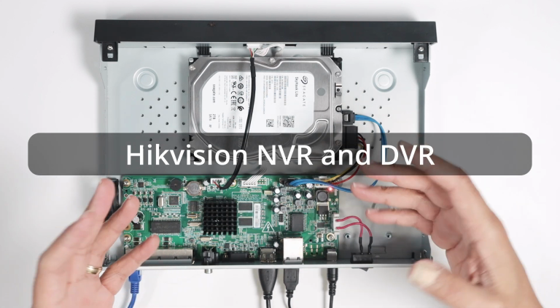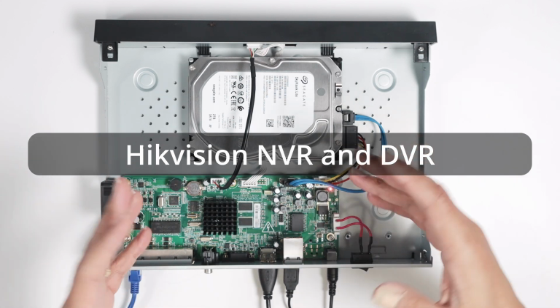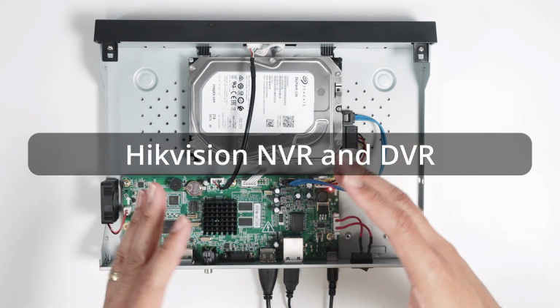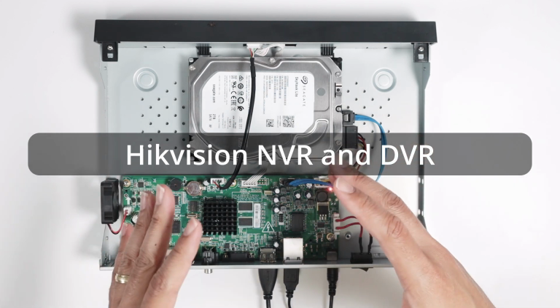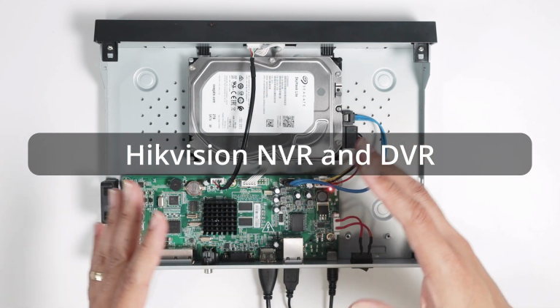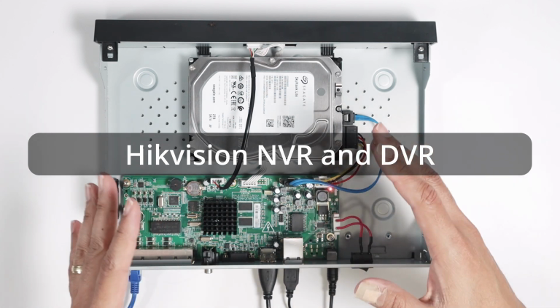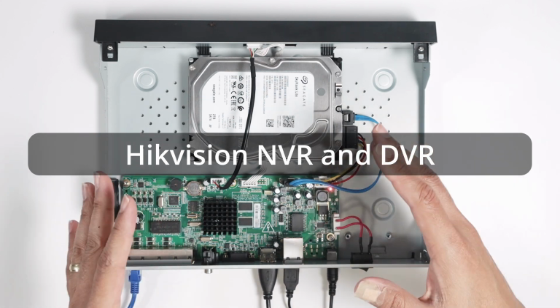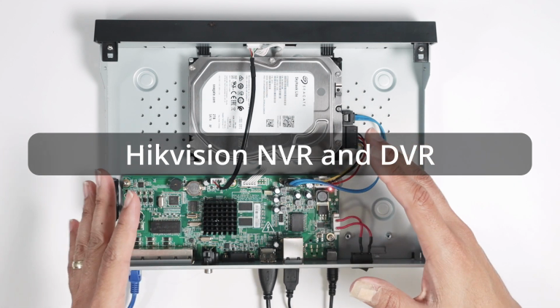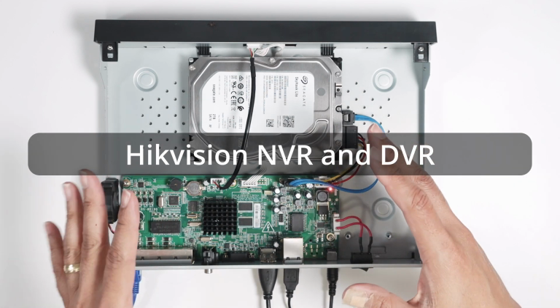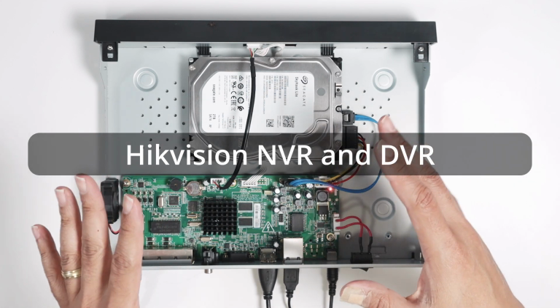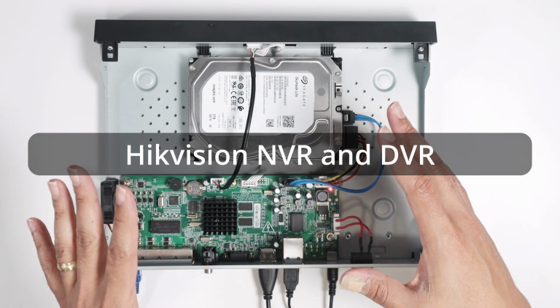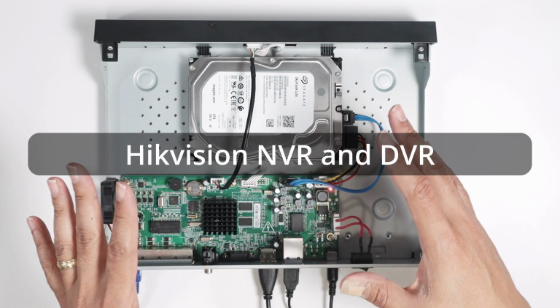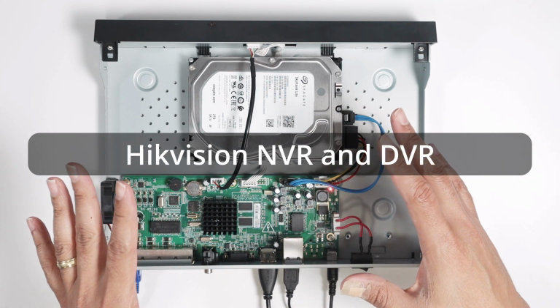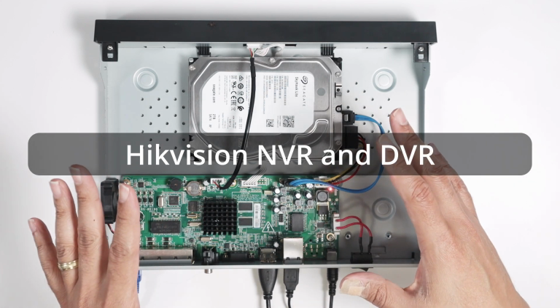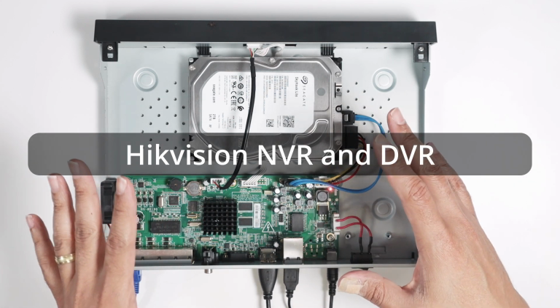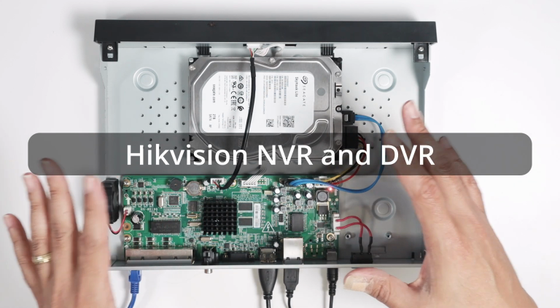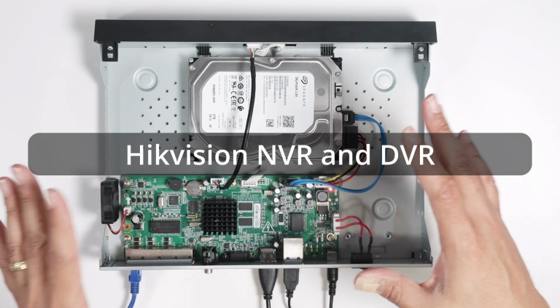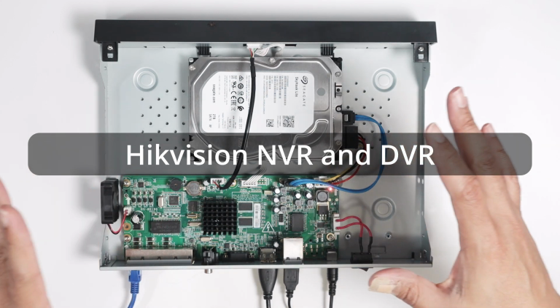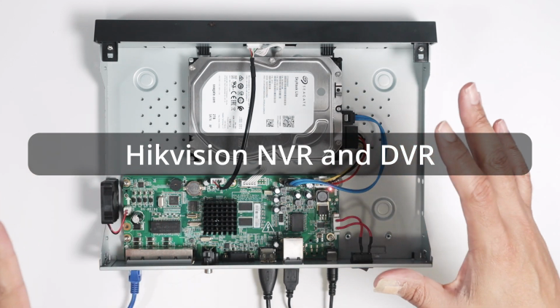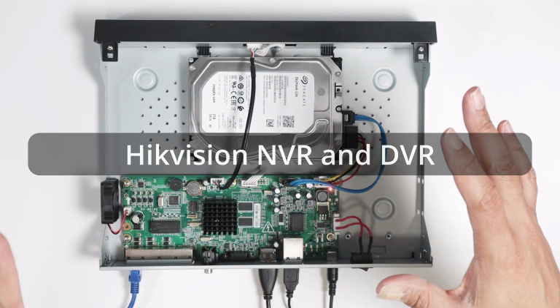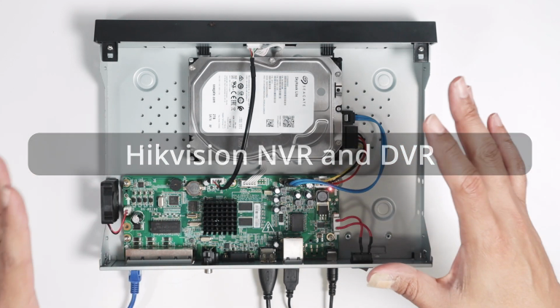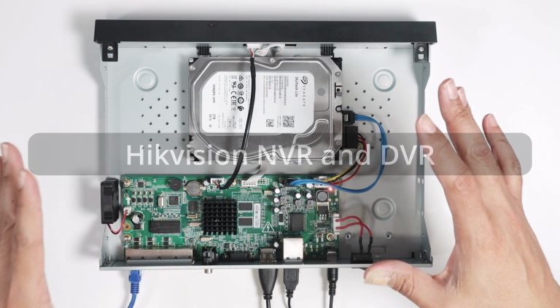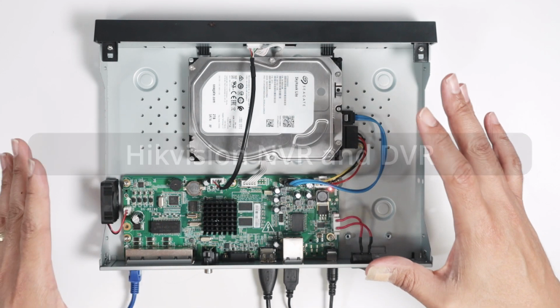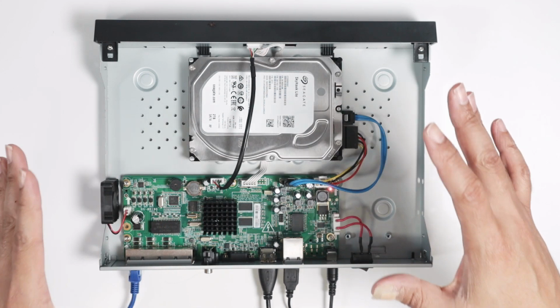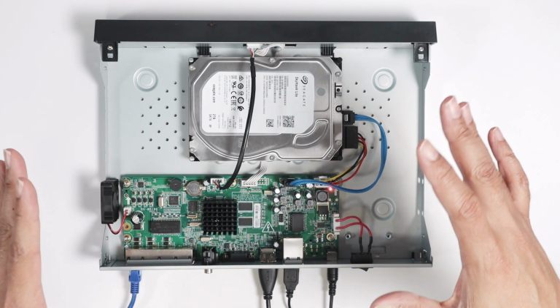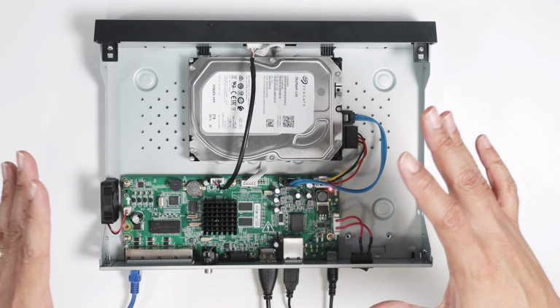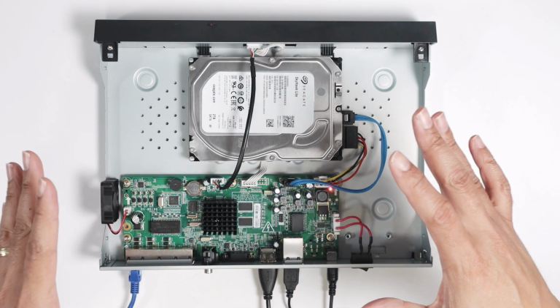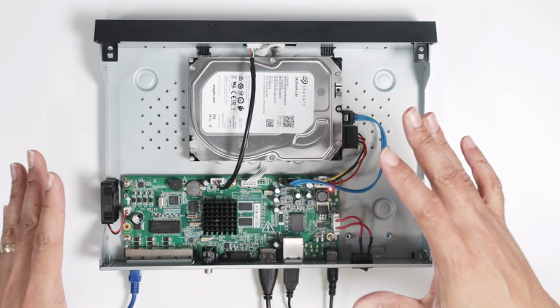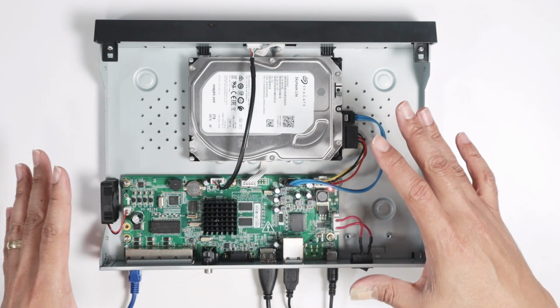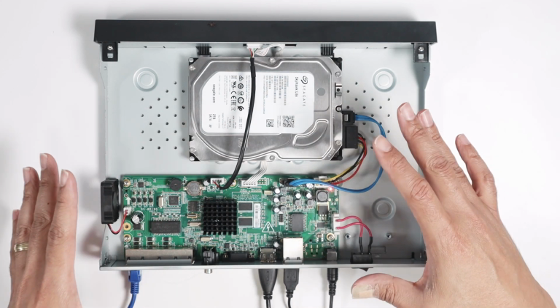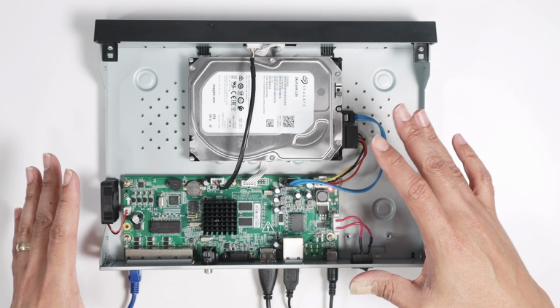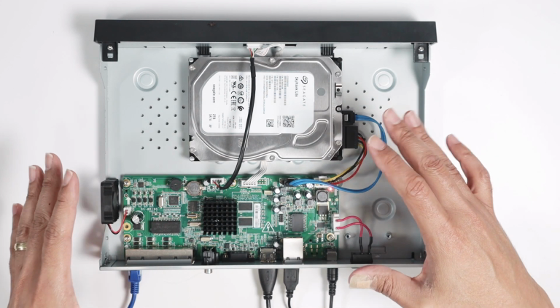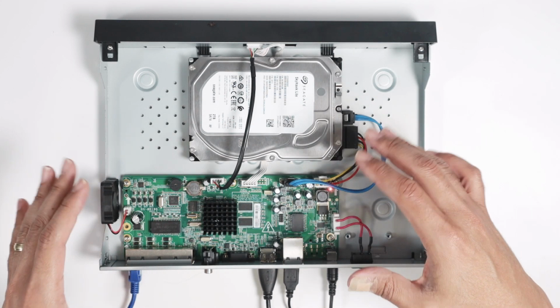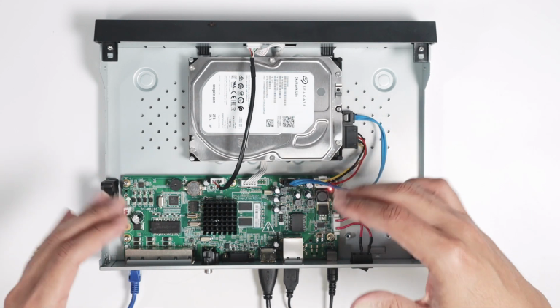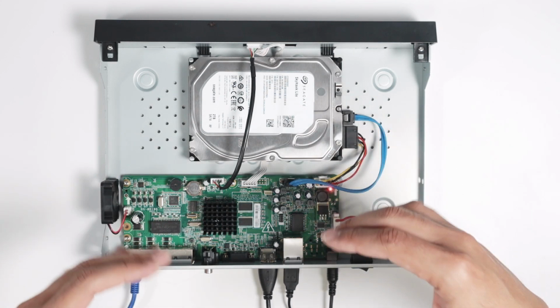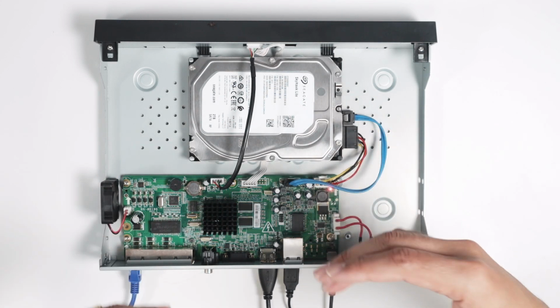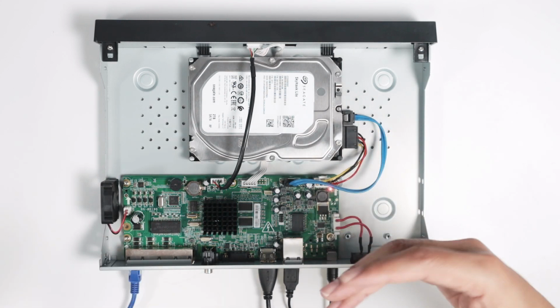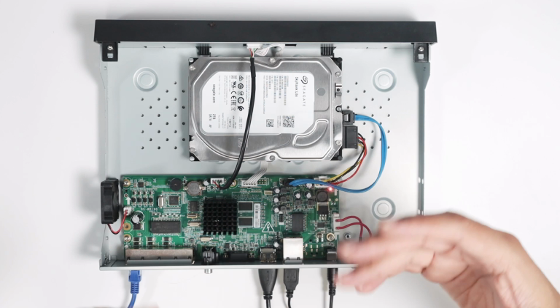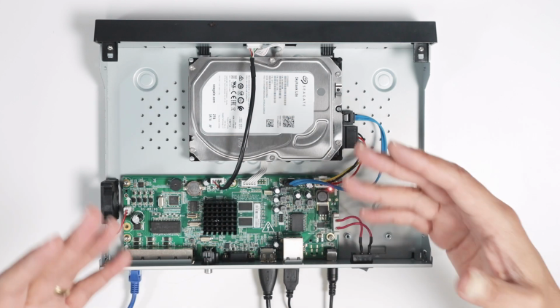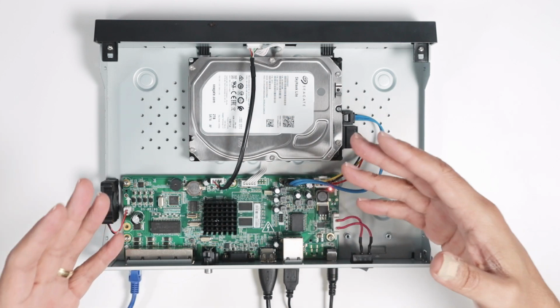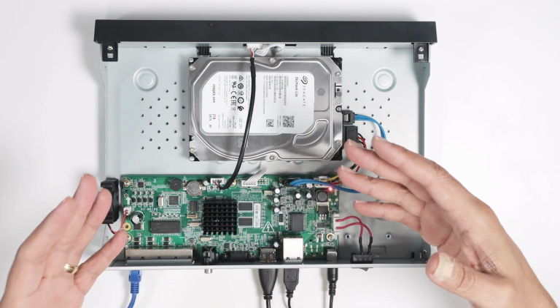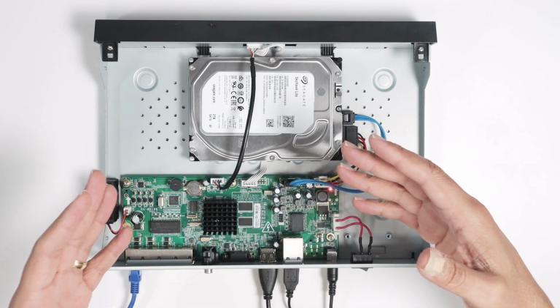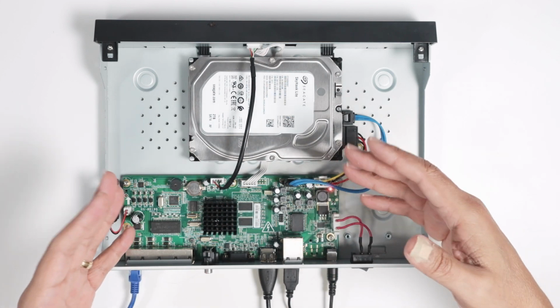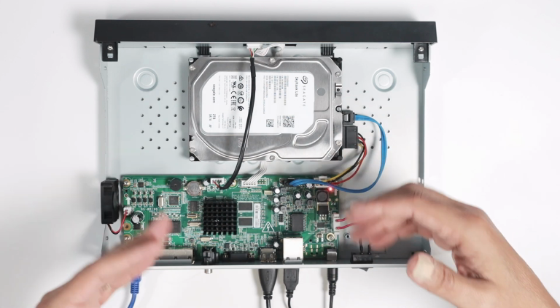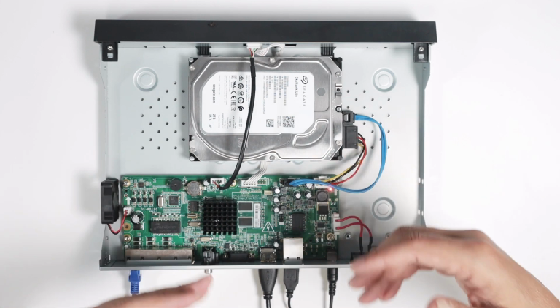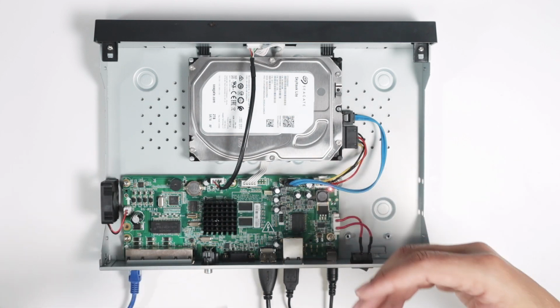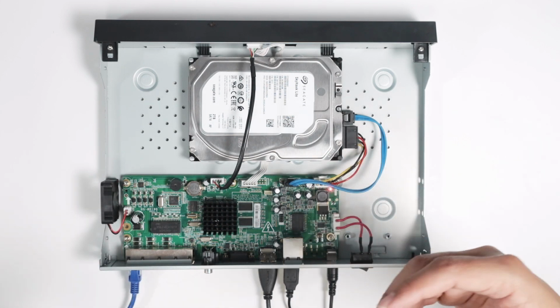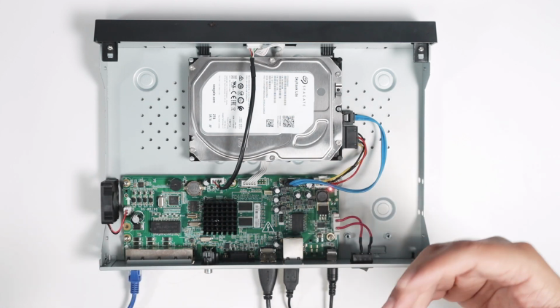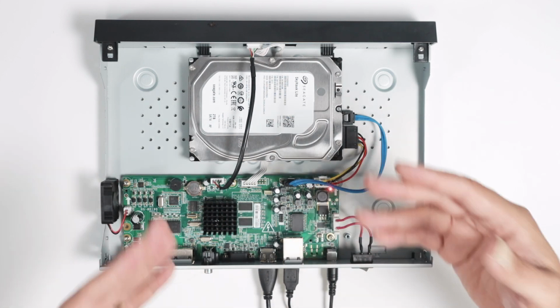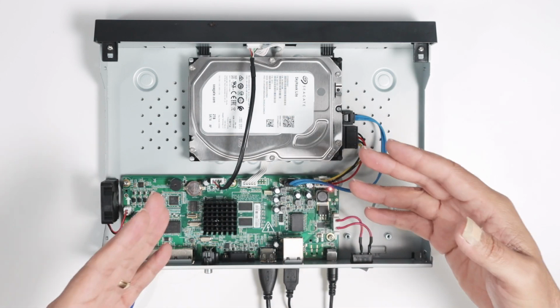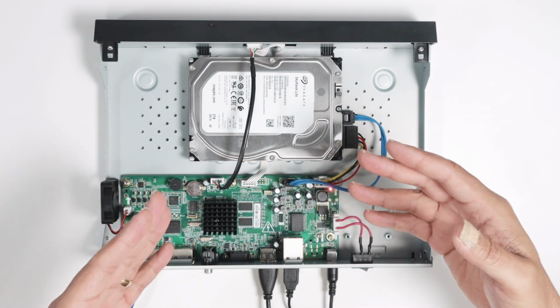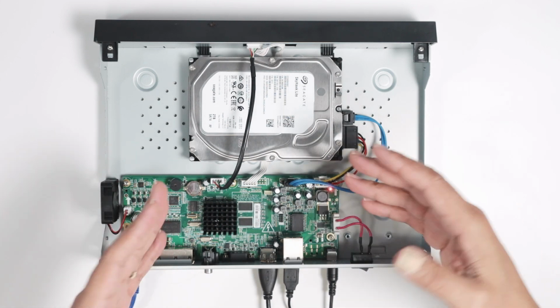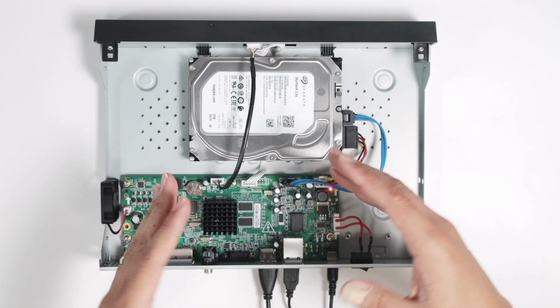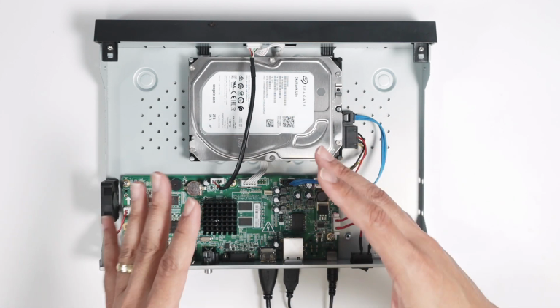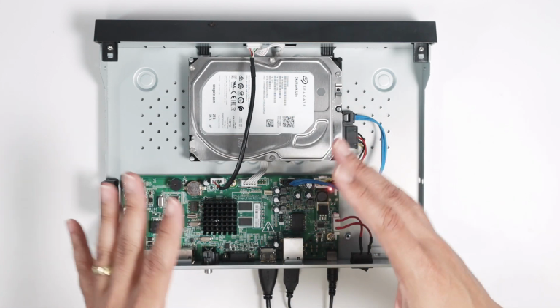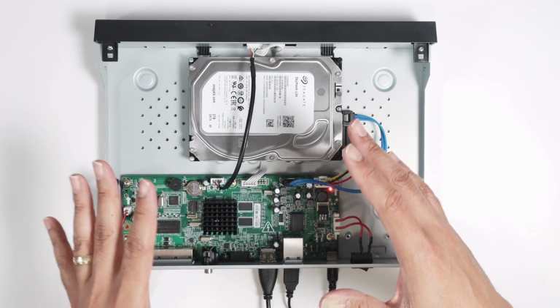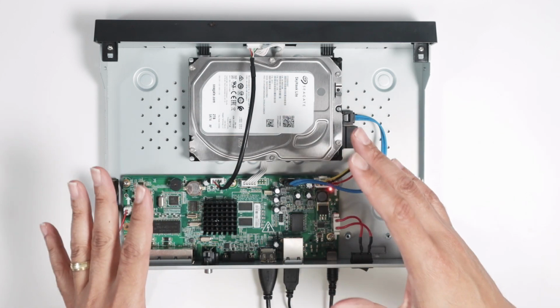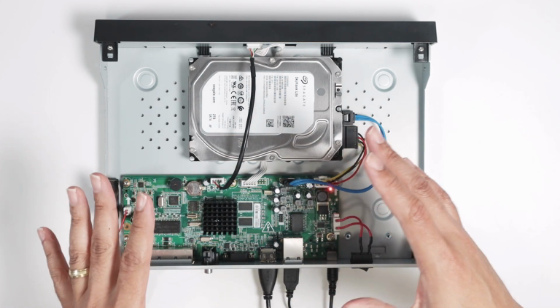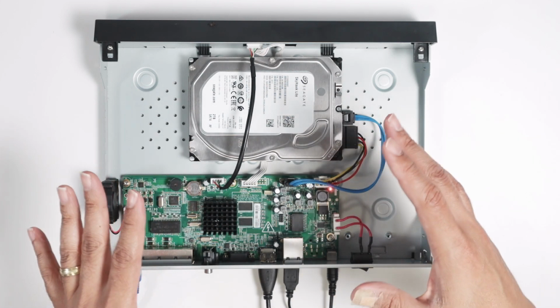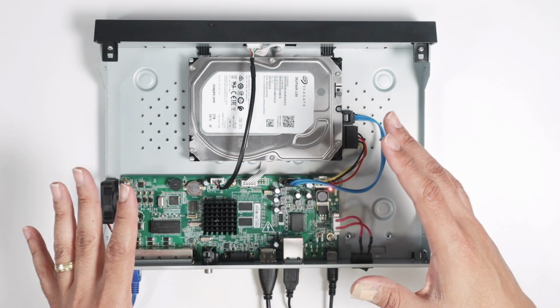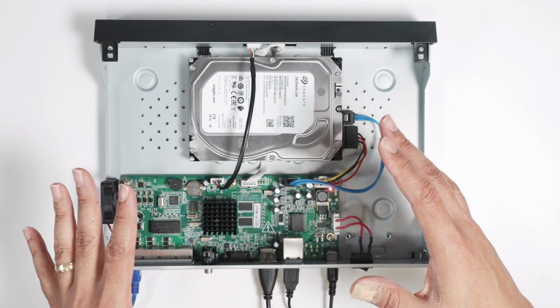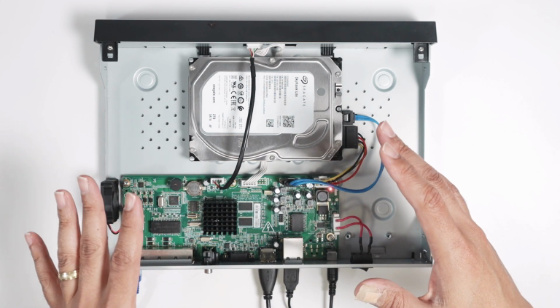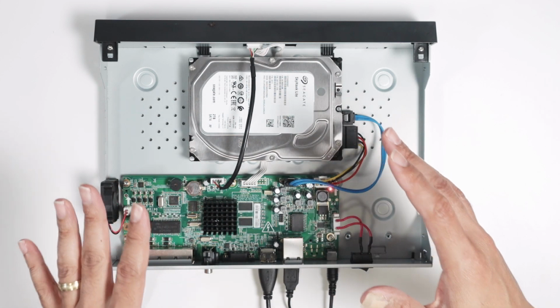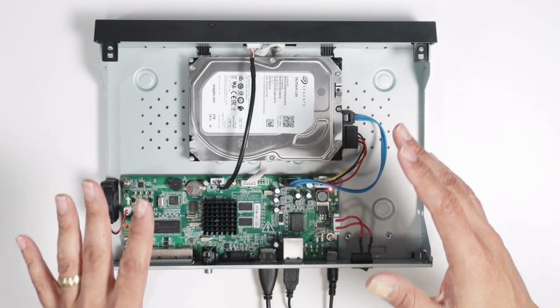It's very similar. As you can see here, I have a Hikvision NVR, but to install in a DVR is the same process.